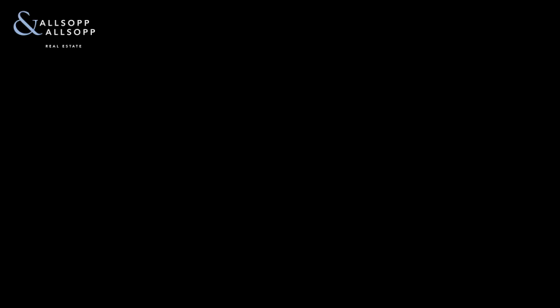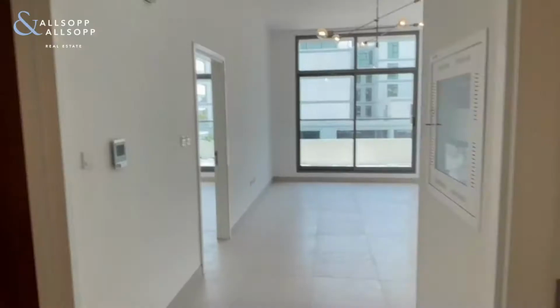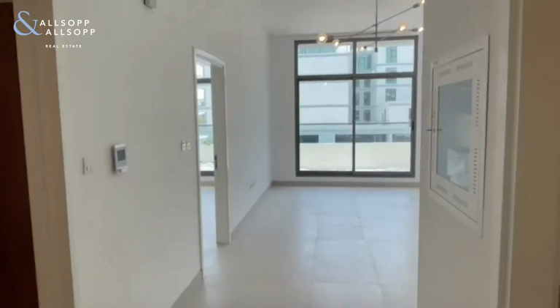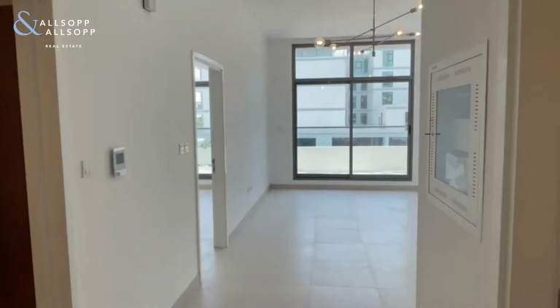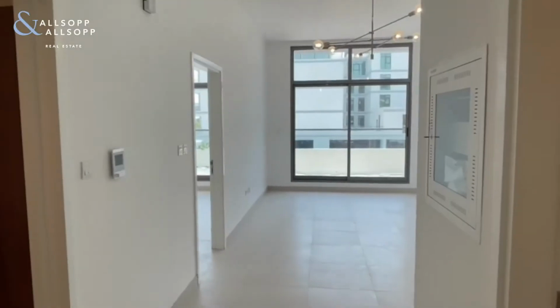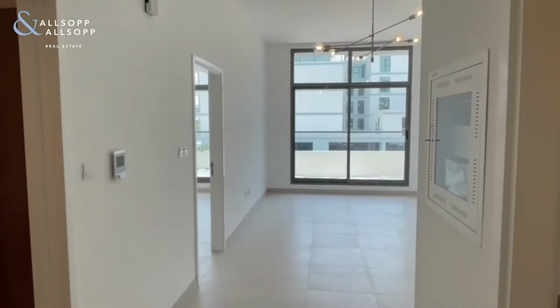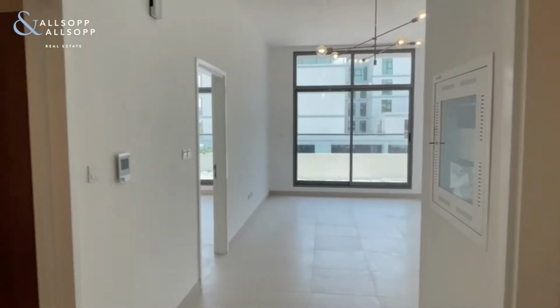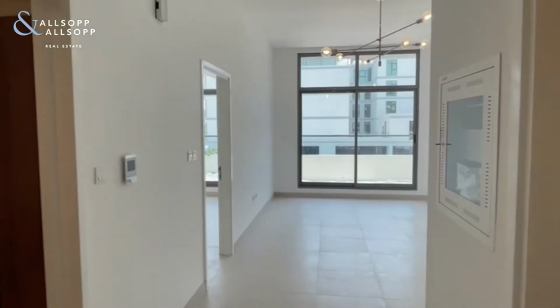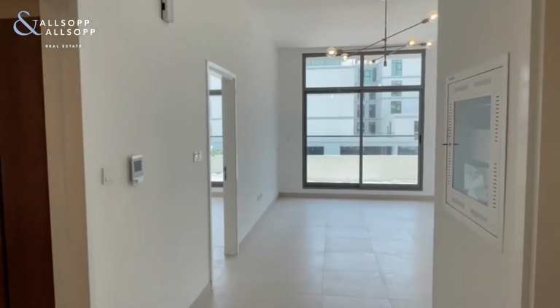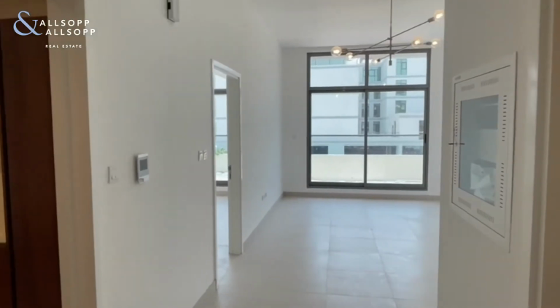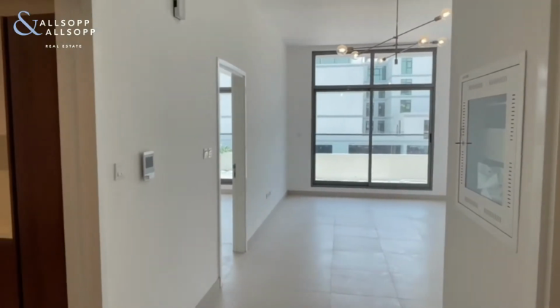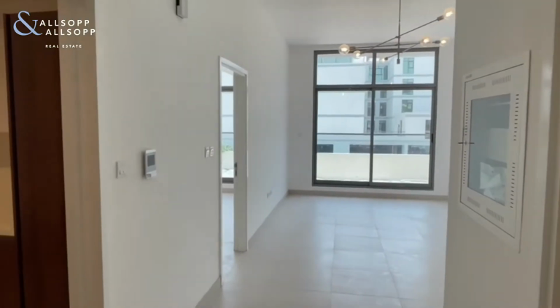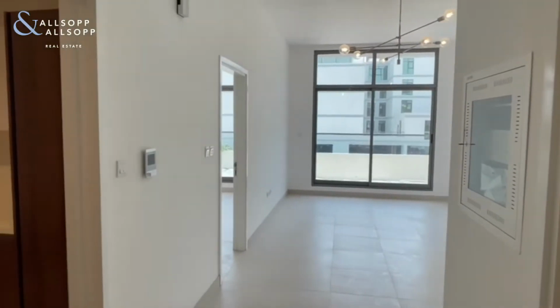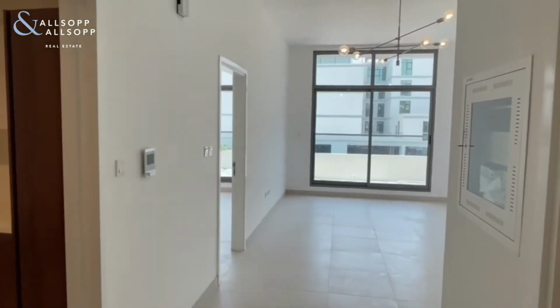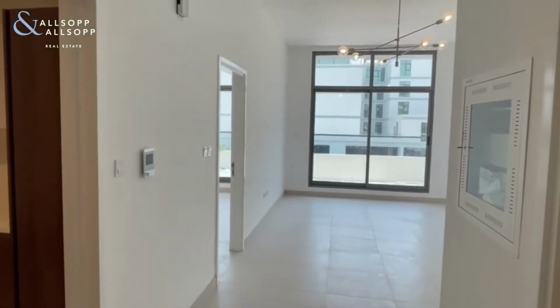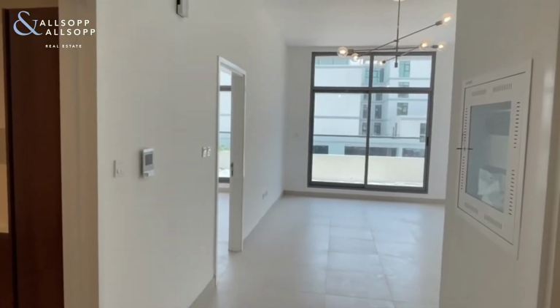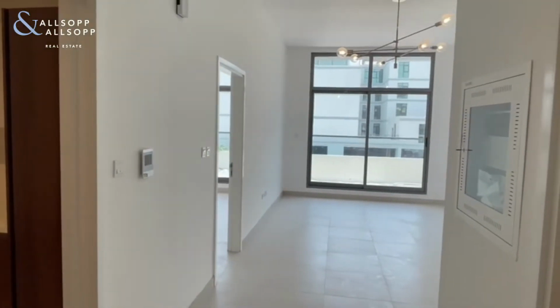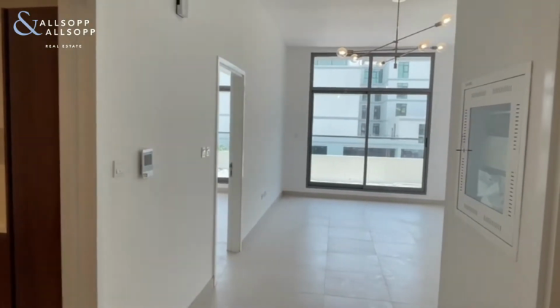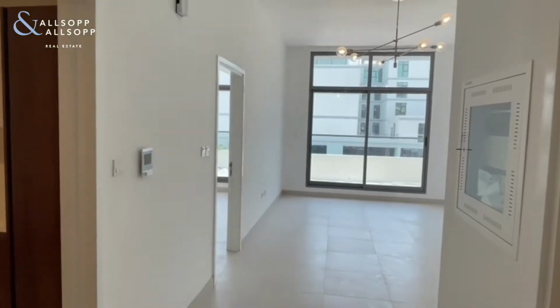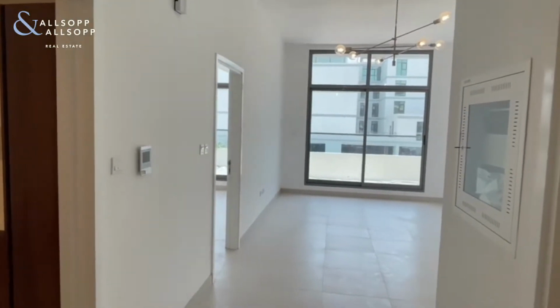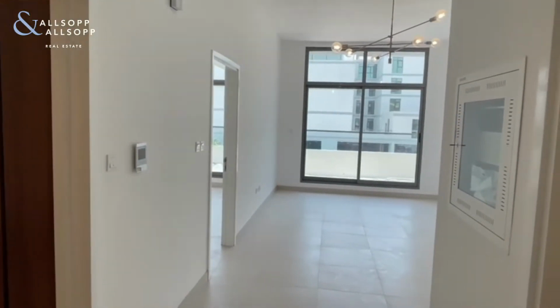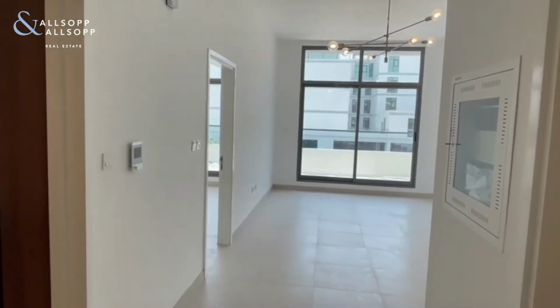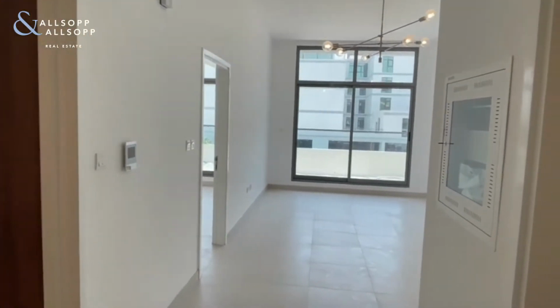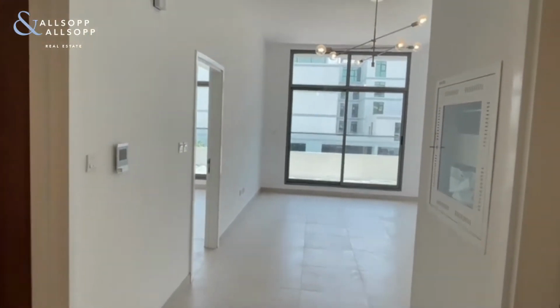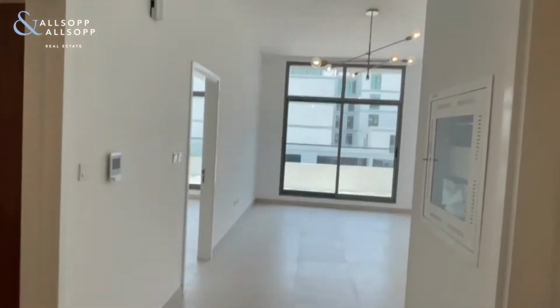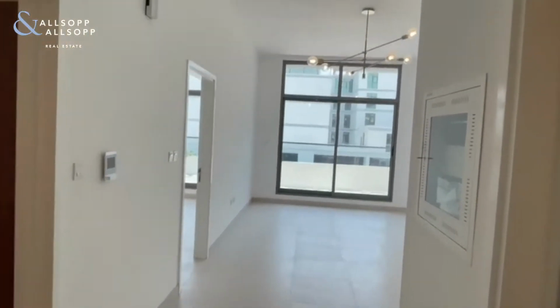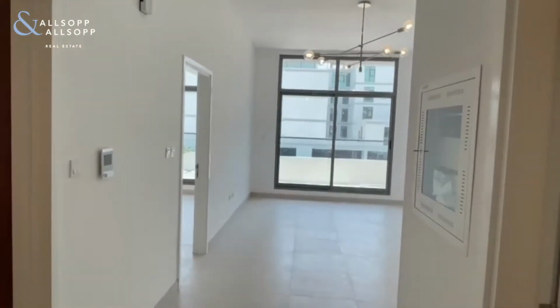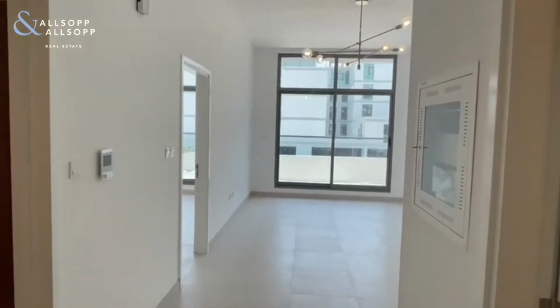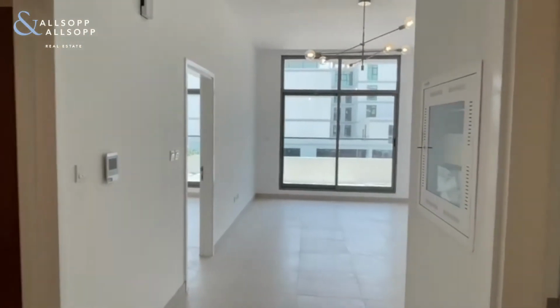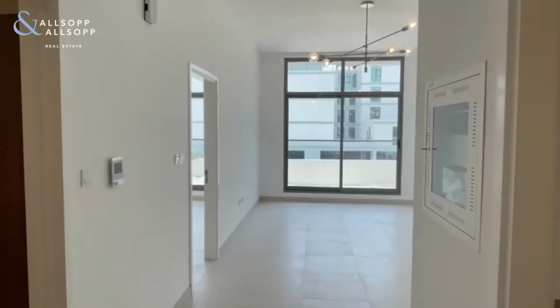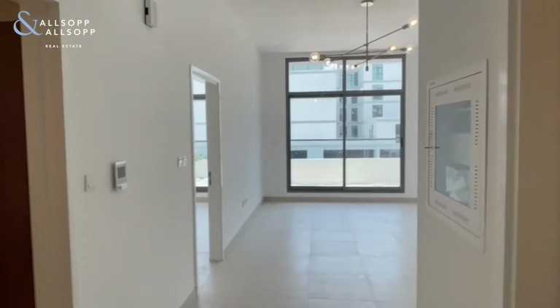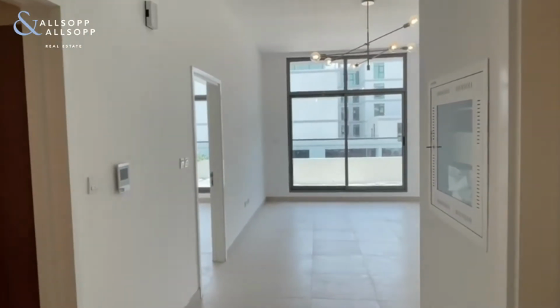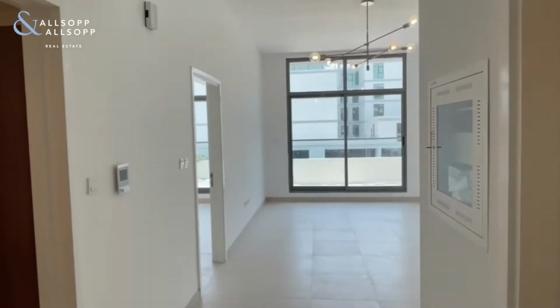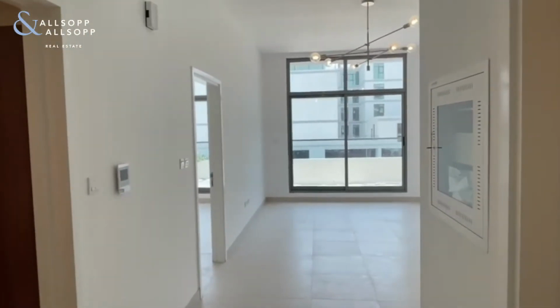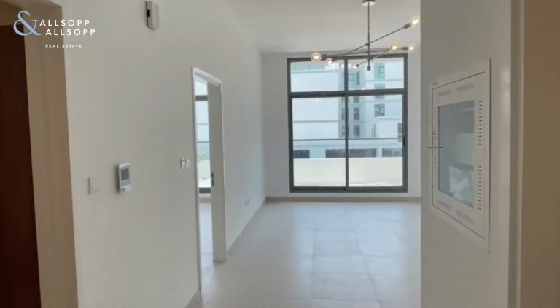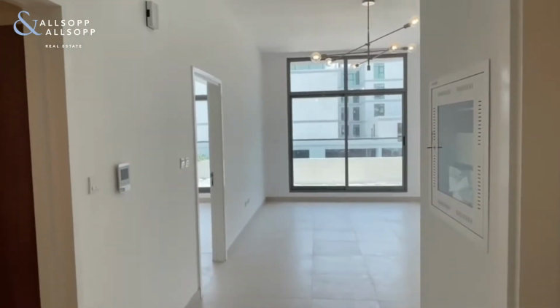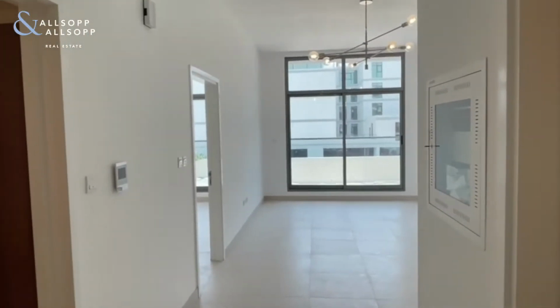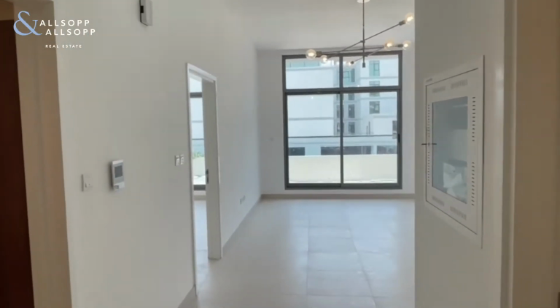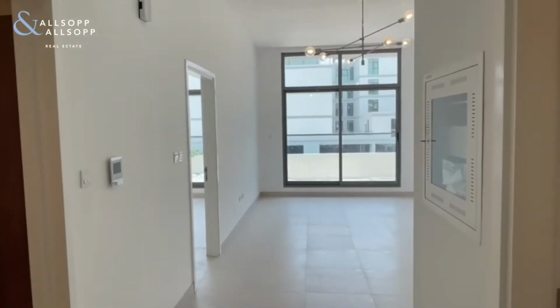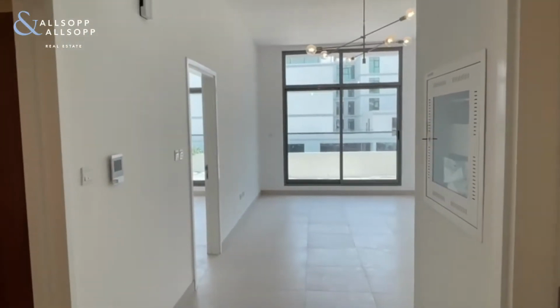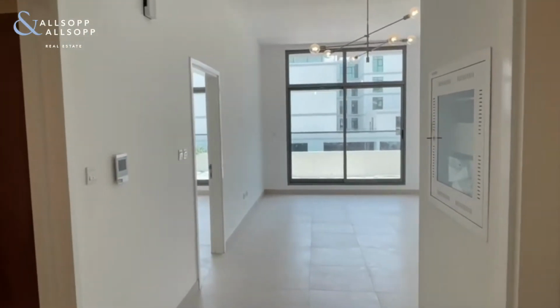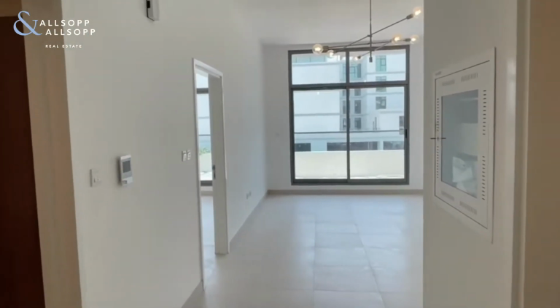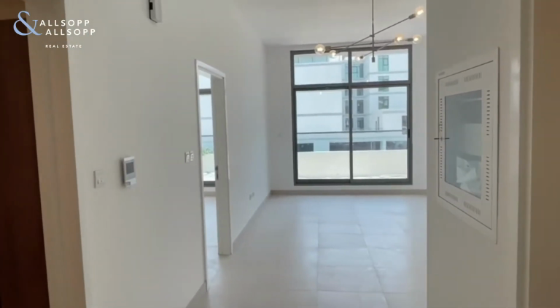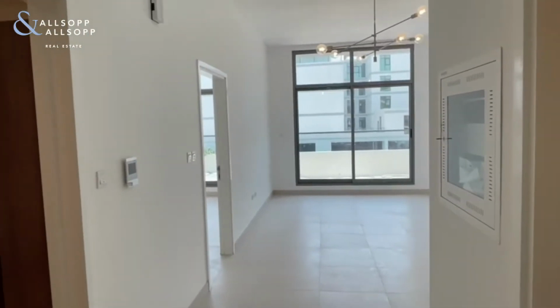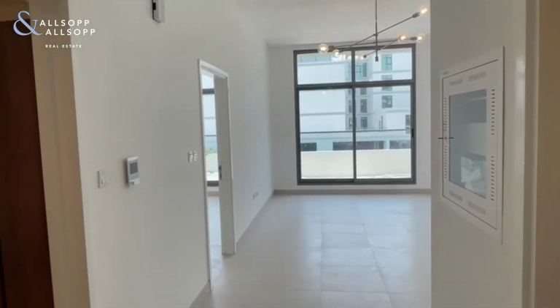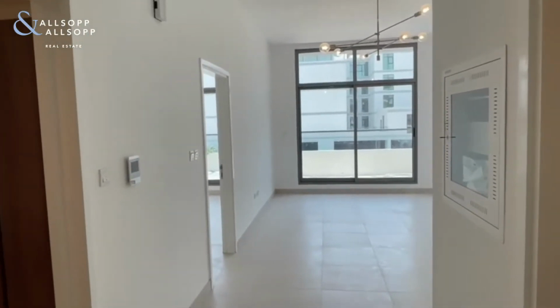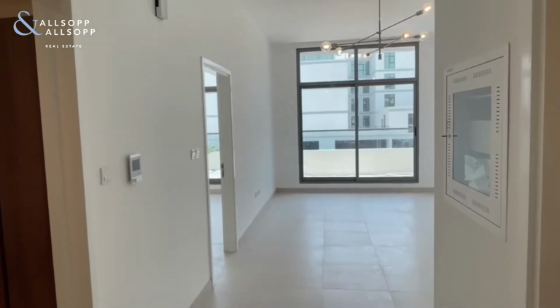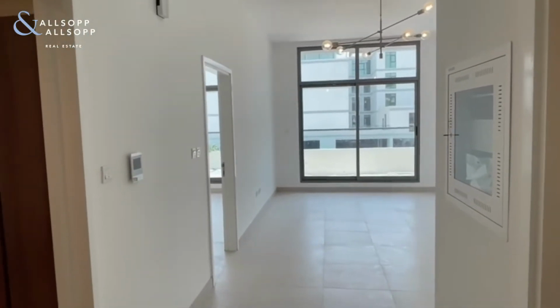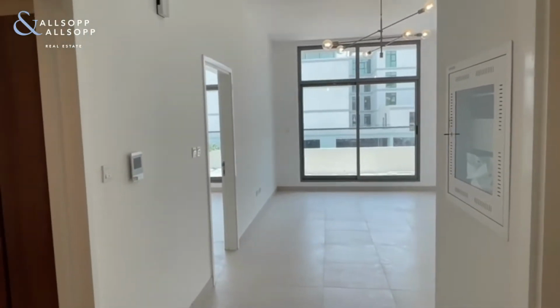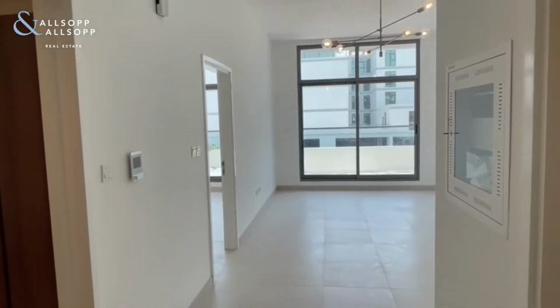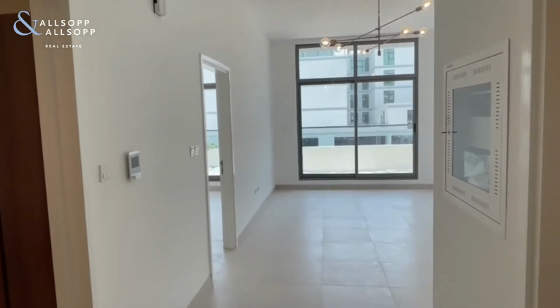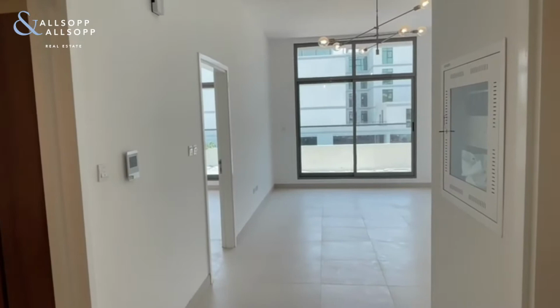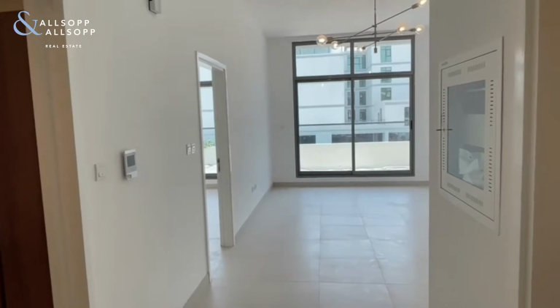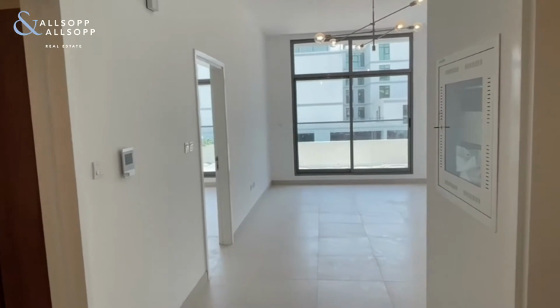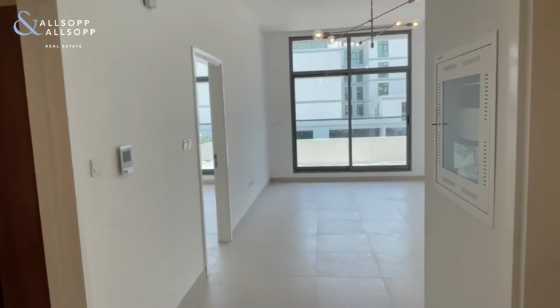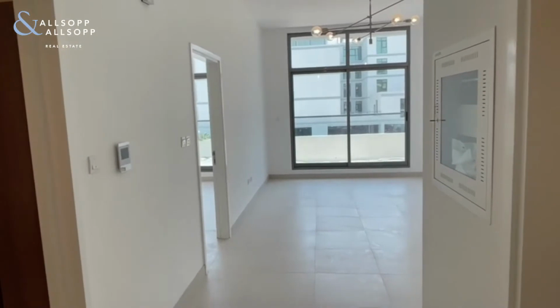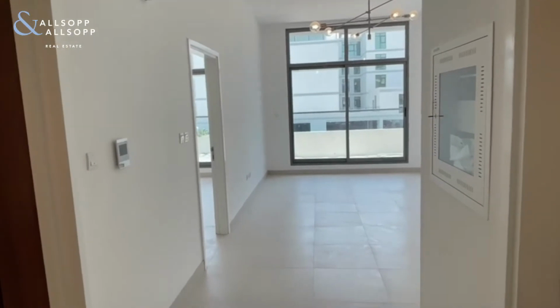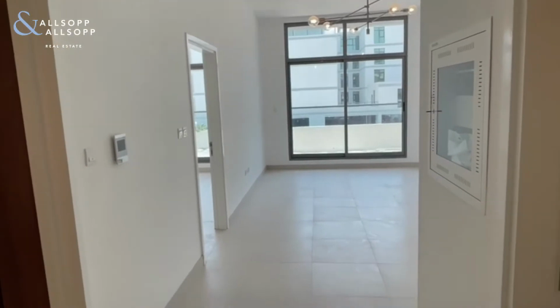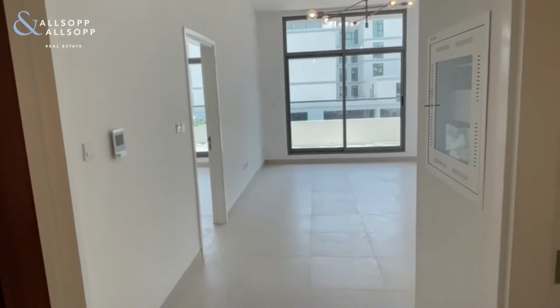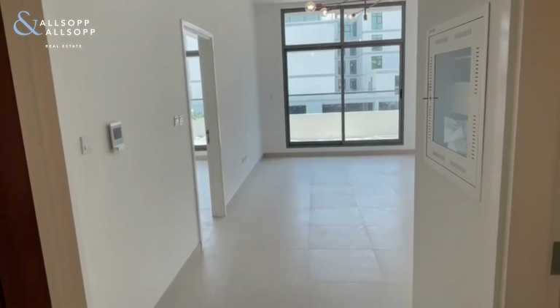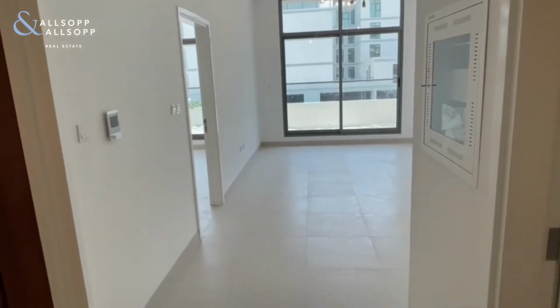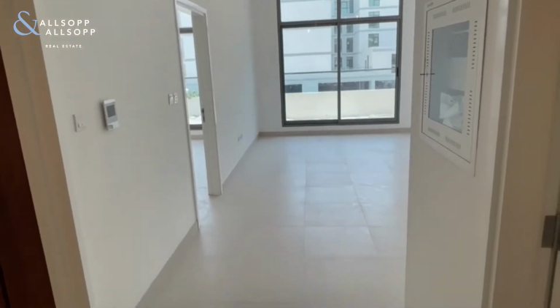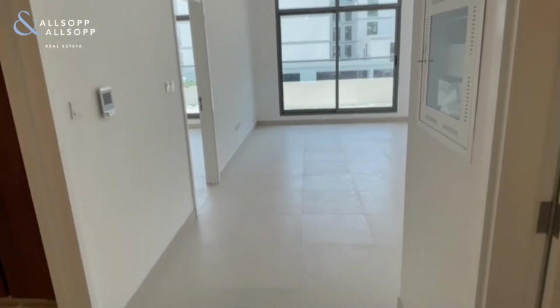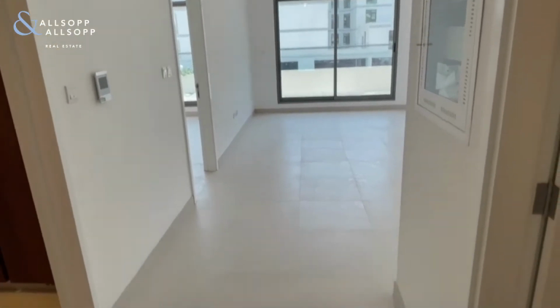I'm Cain from Allsop and Allsop and this is a virtual tour of this one-bedroom apartment available to rent in Primeview's Meidan.